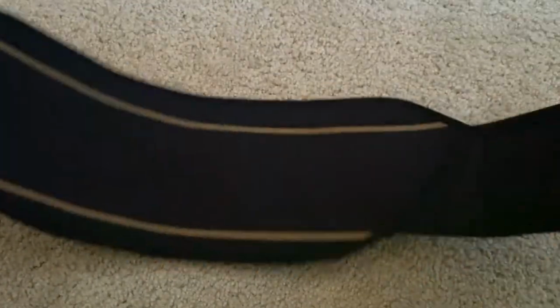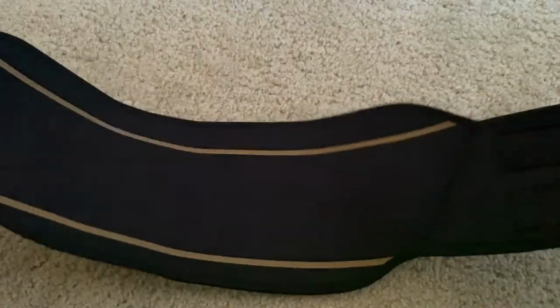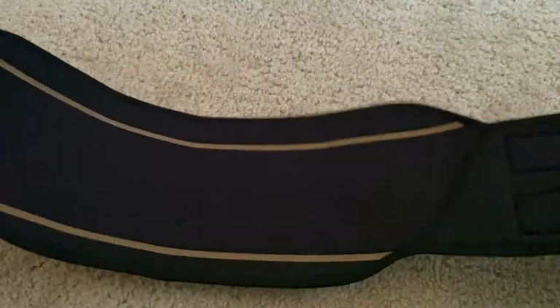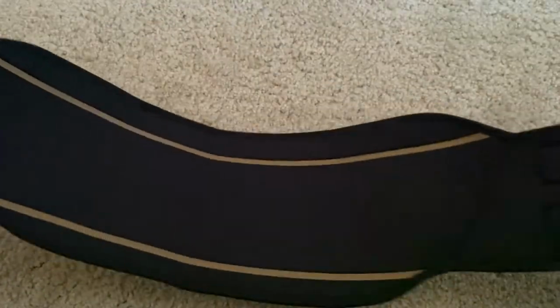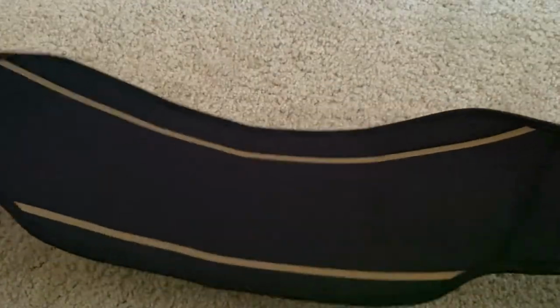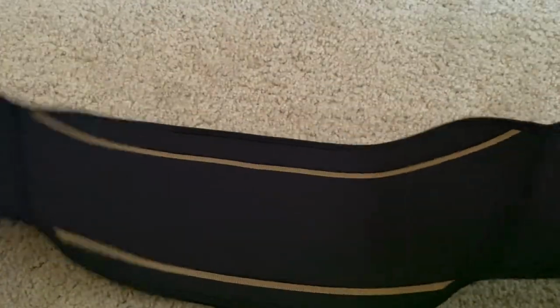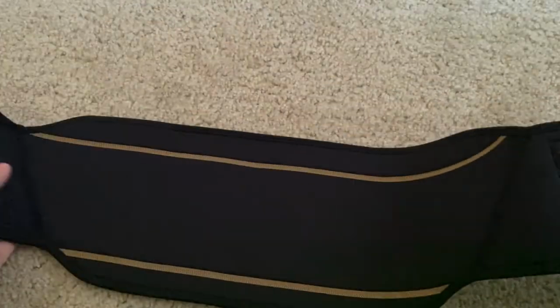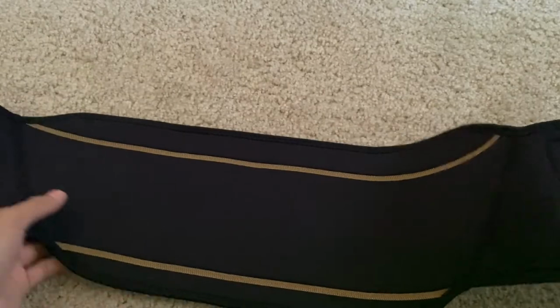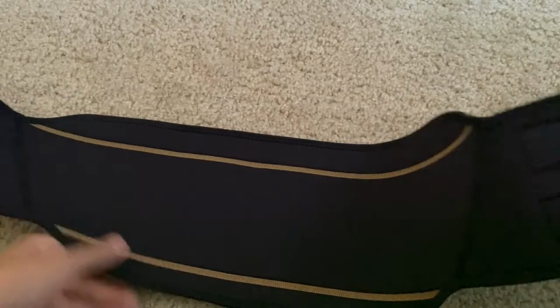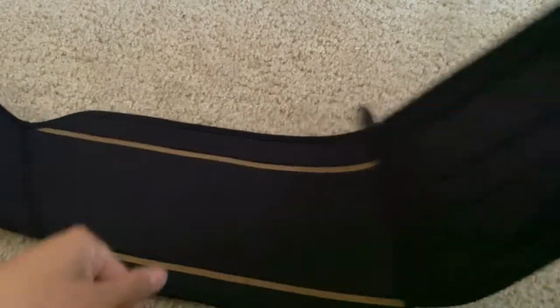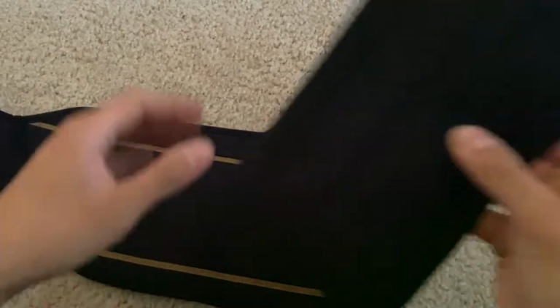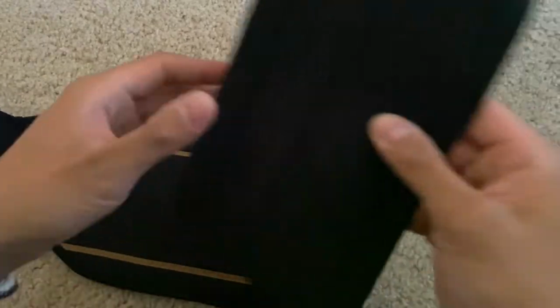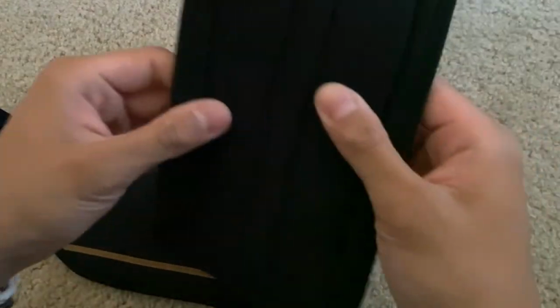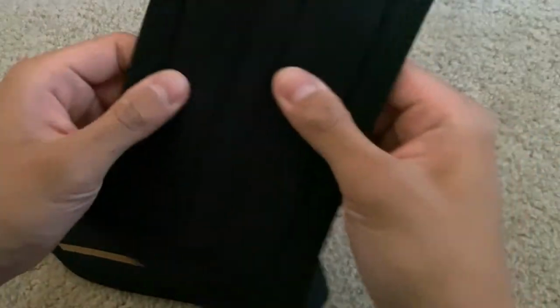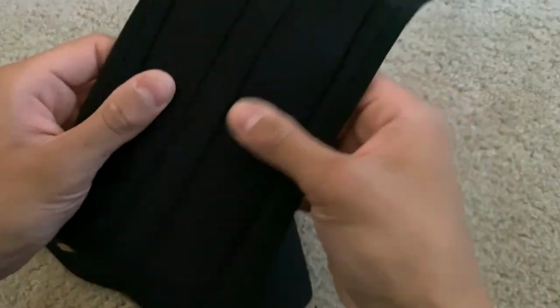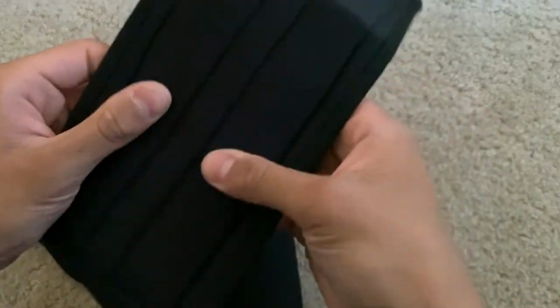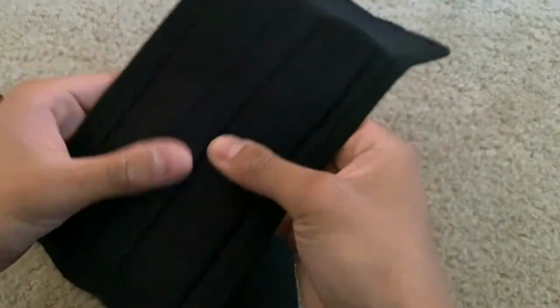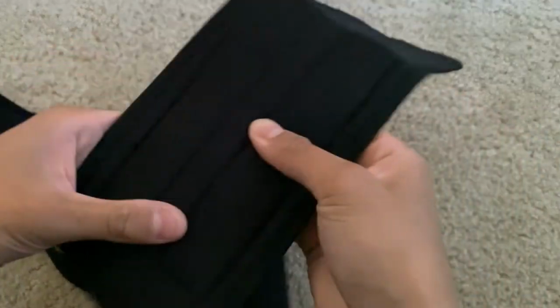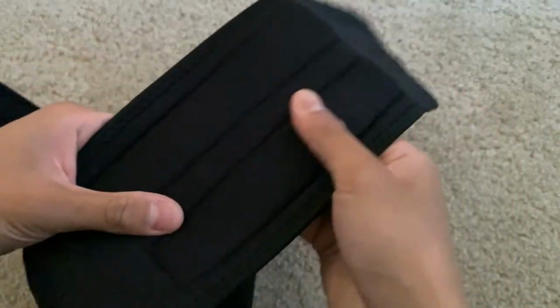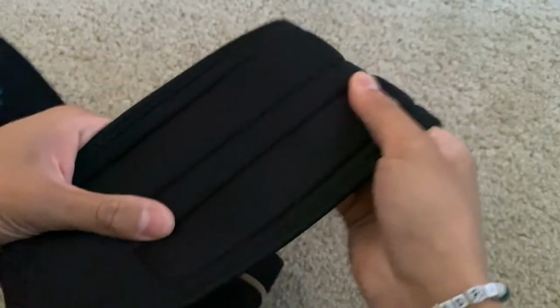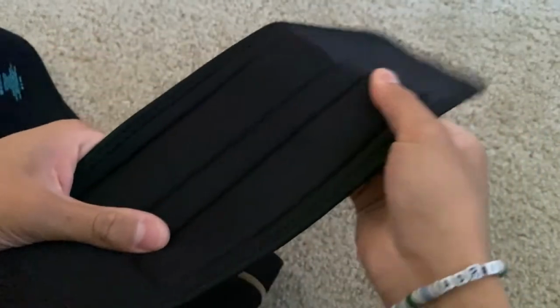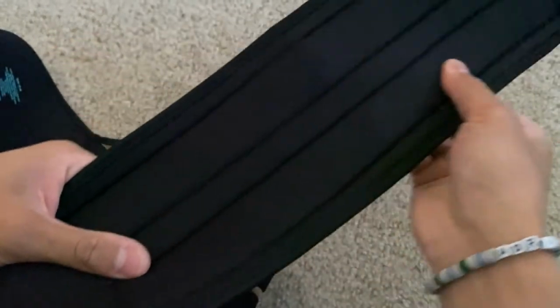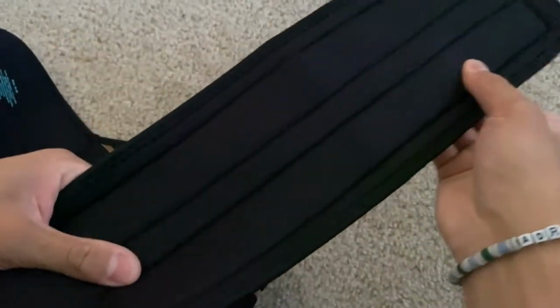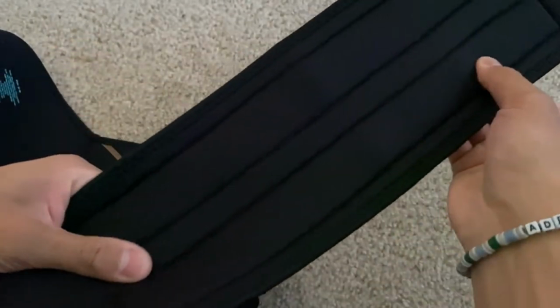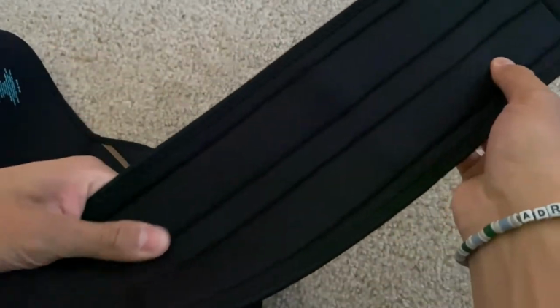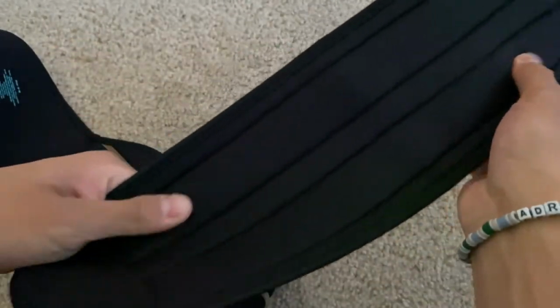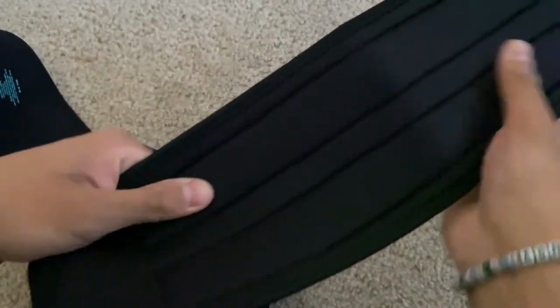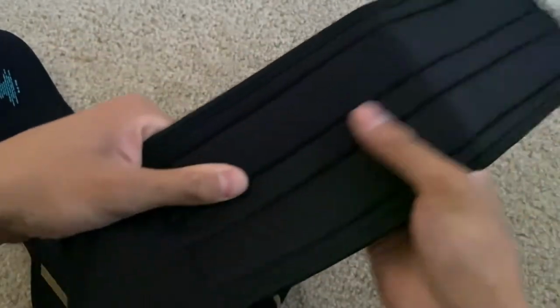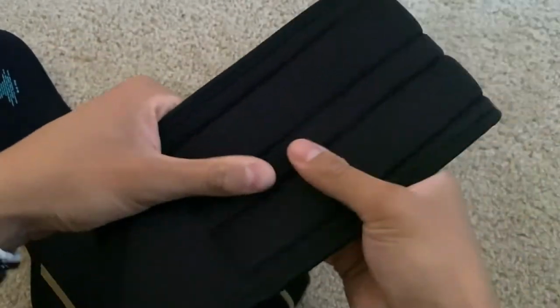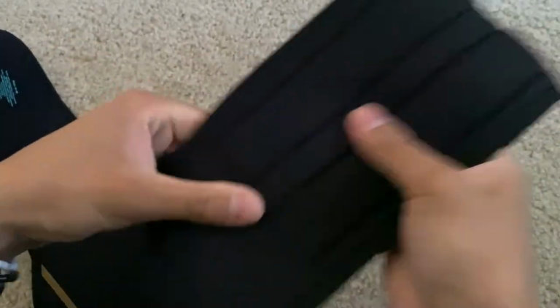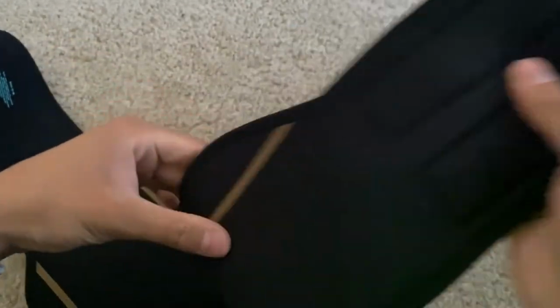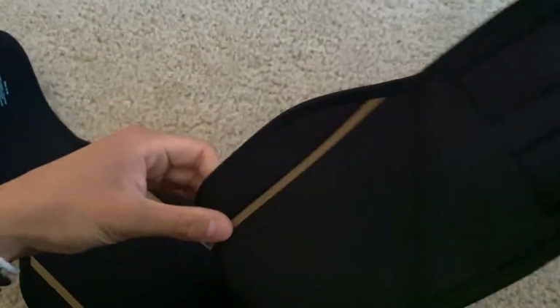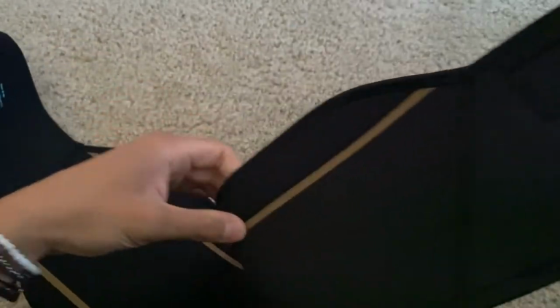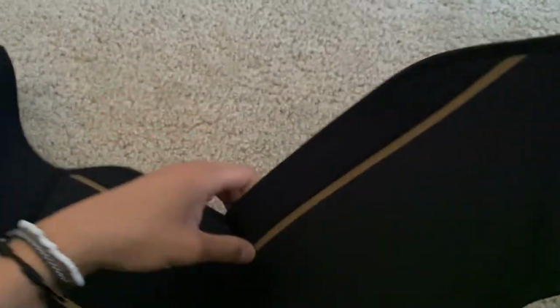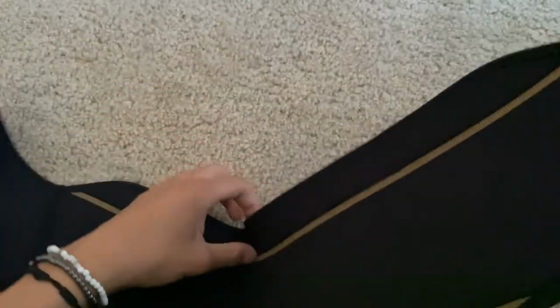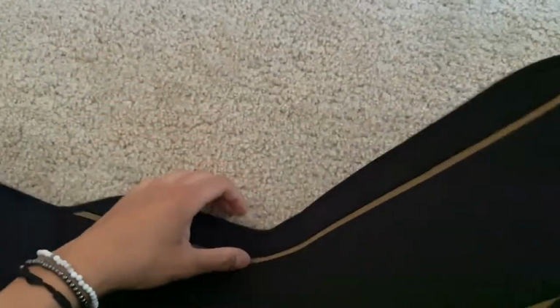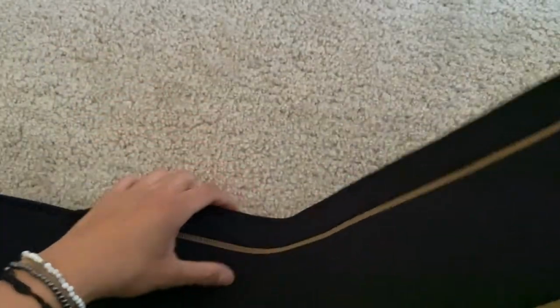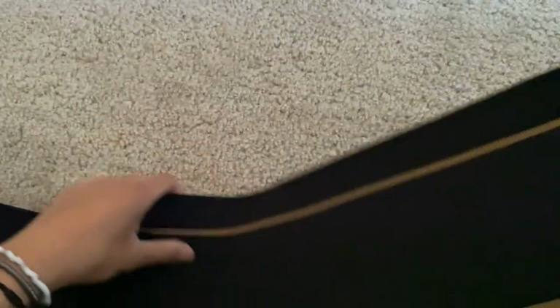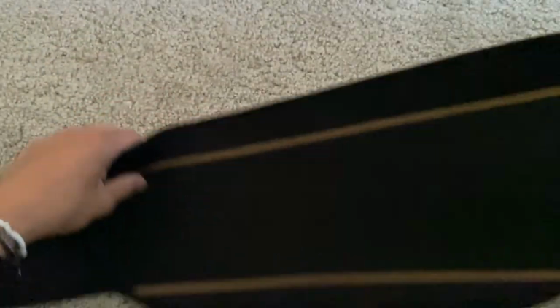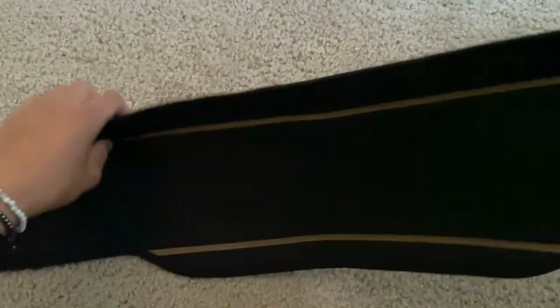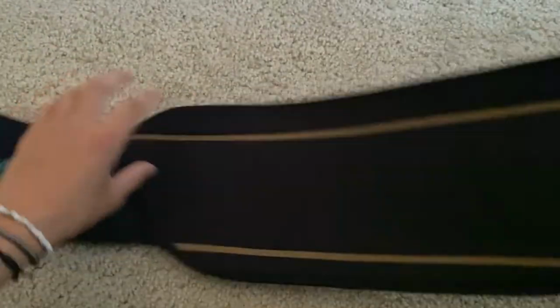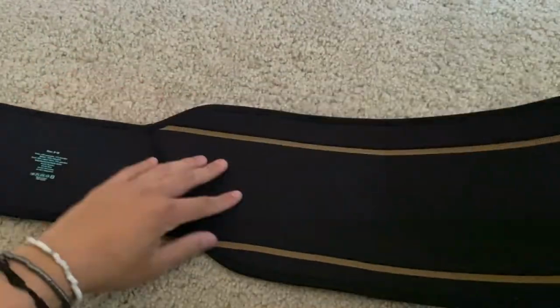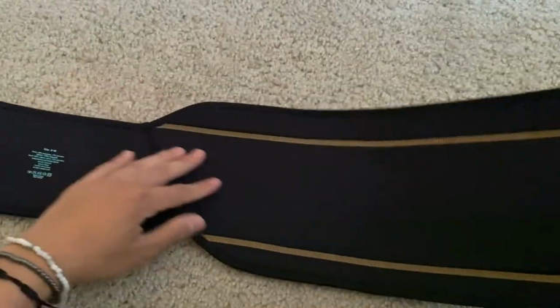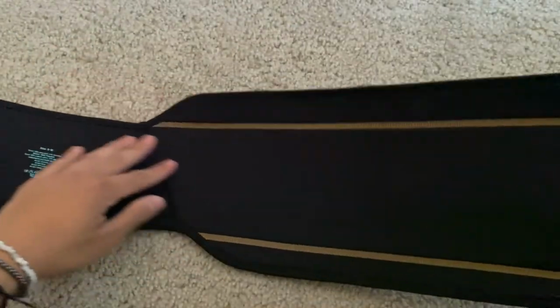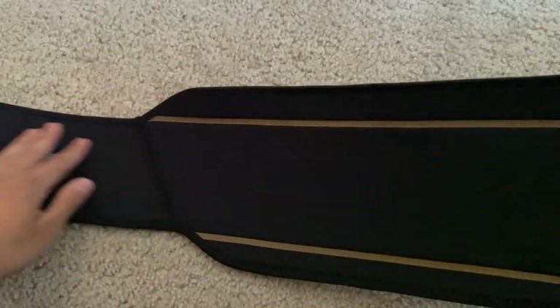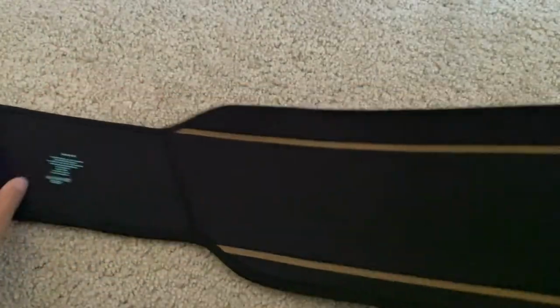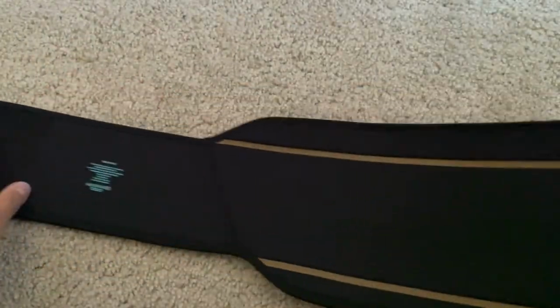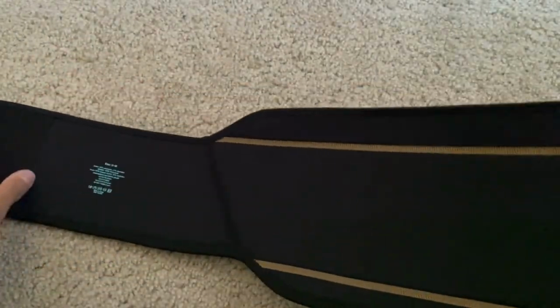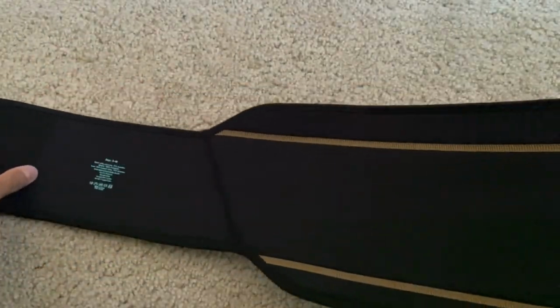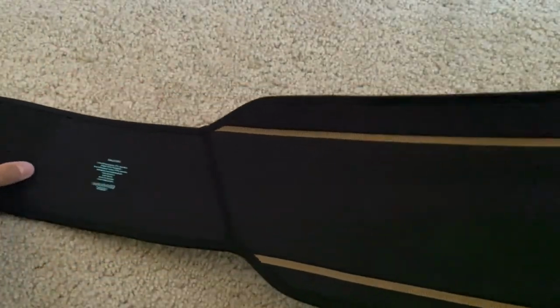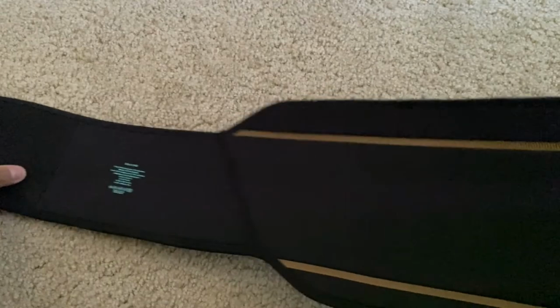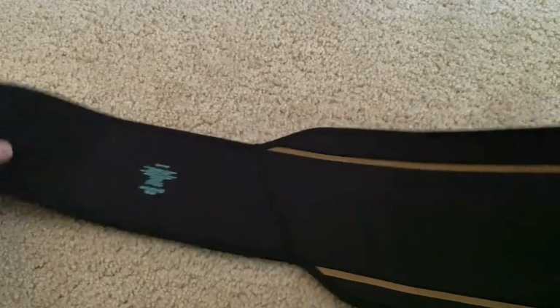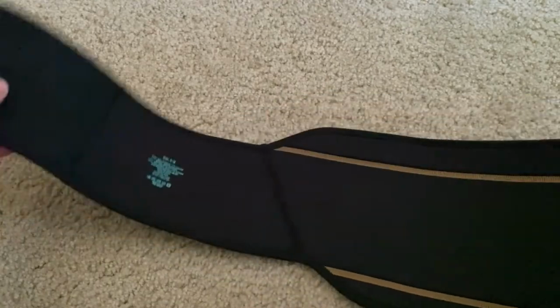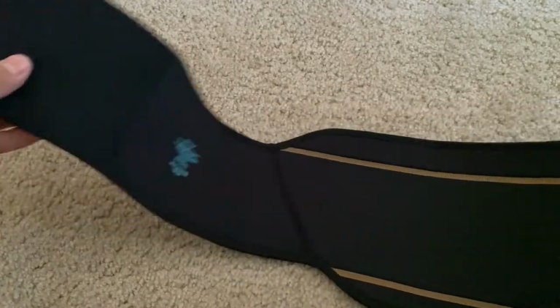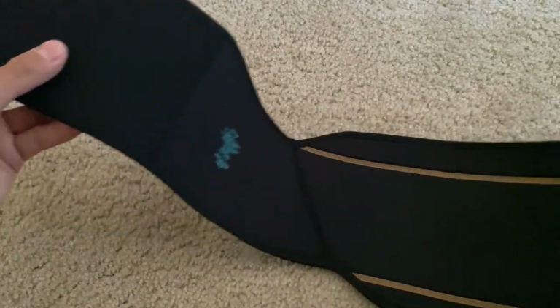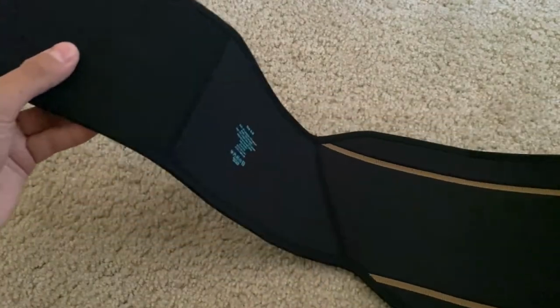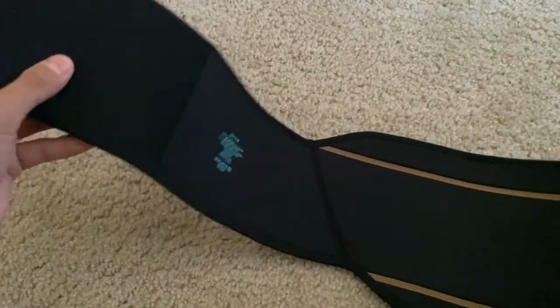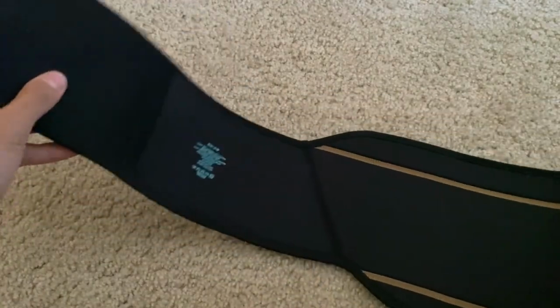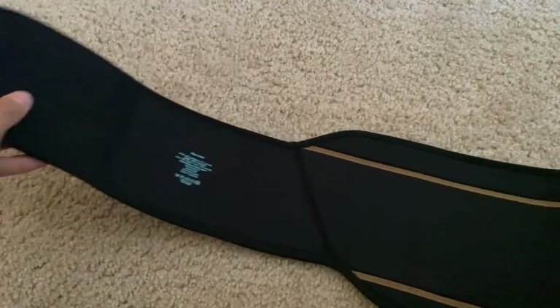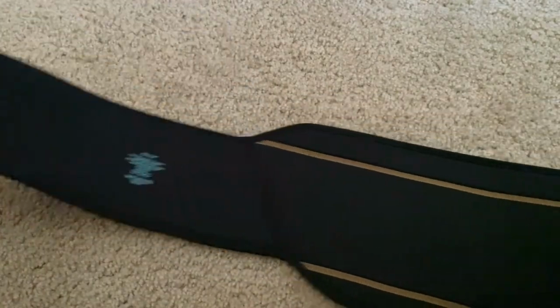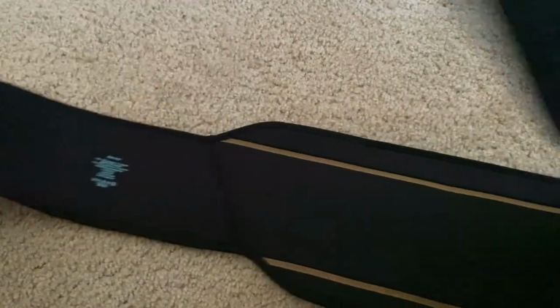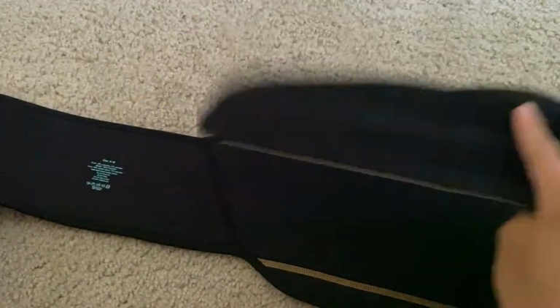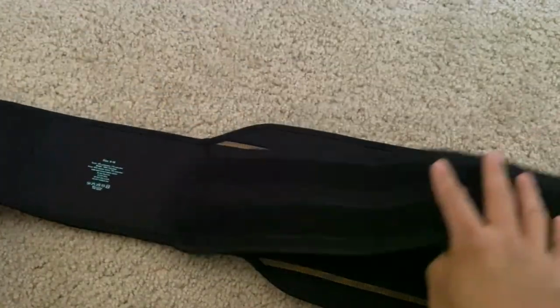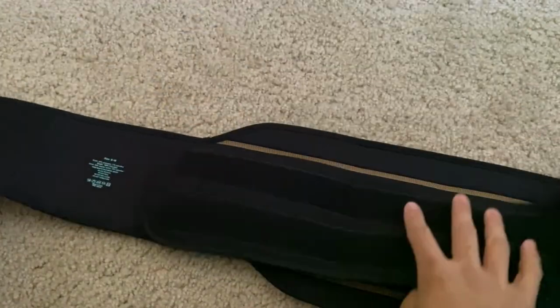Looking at this part of the belt, you can see it has nice solid padding right here, which provides extra comfort — which is never a bad idea.